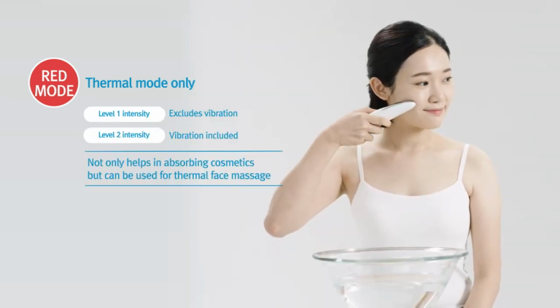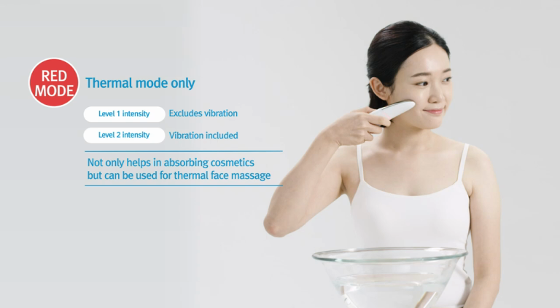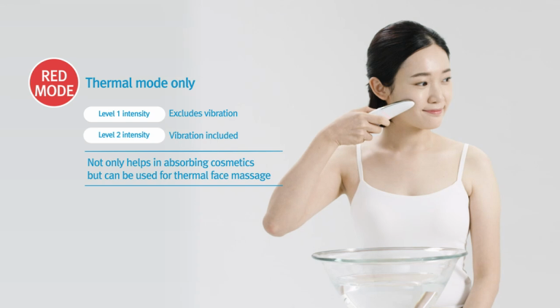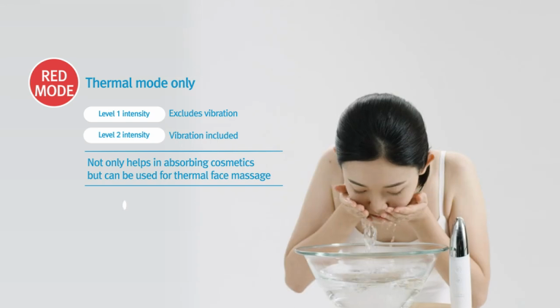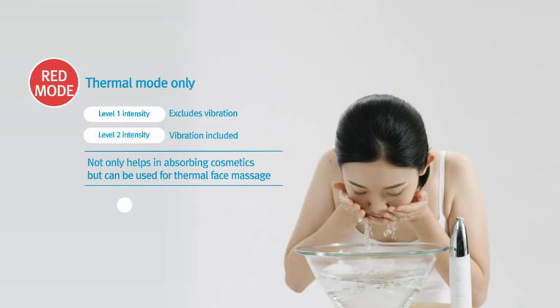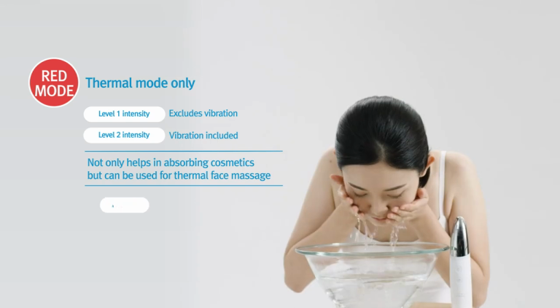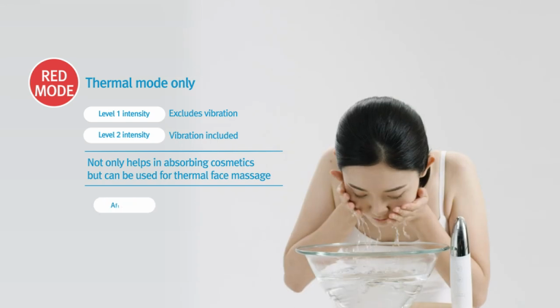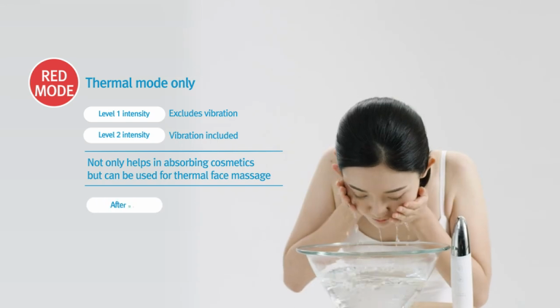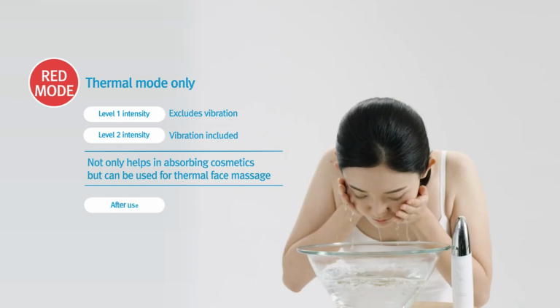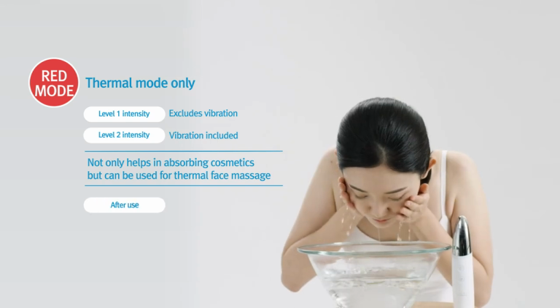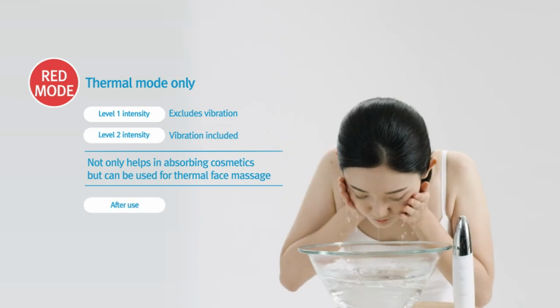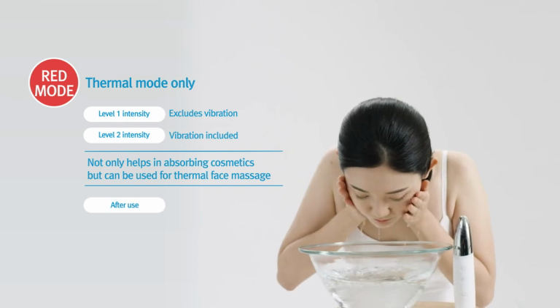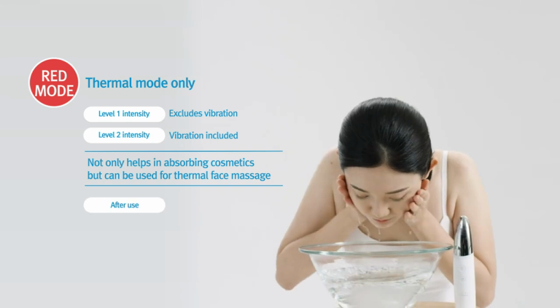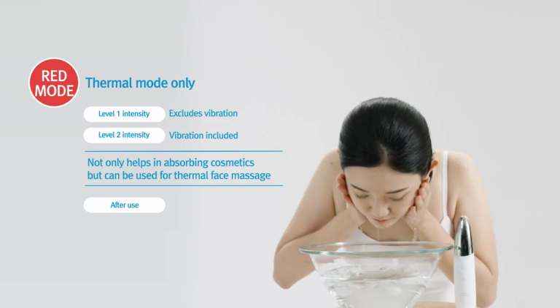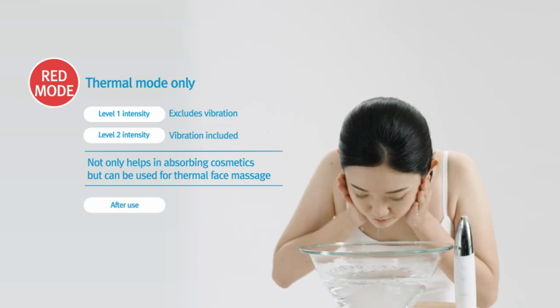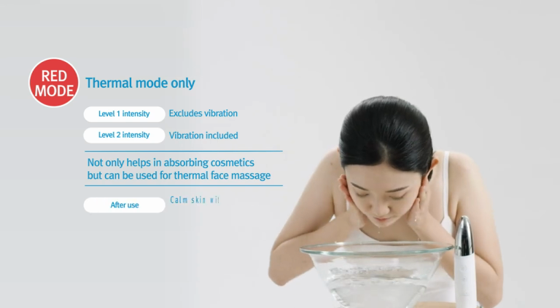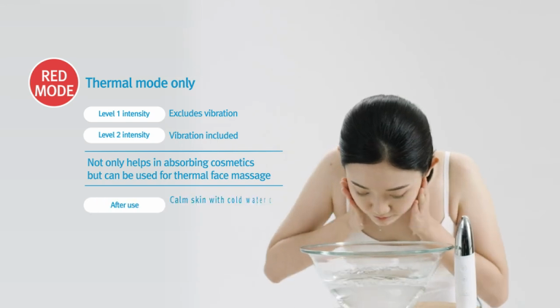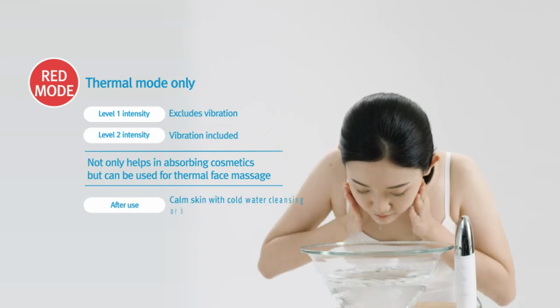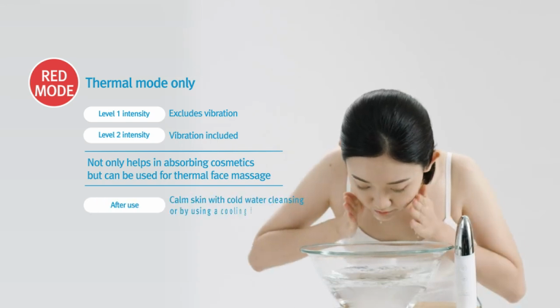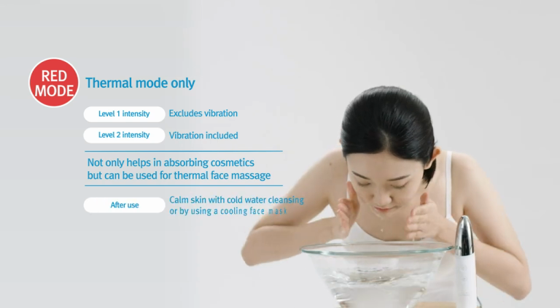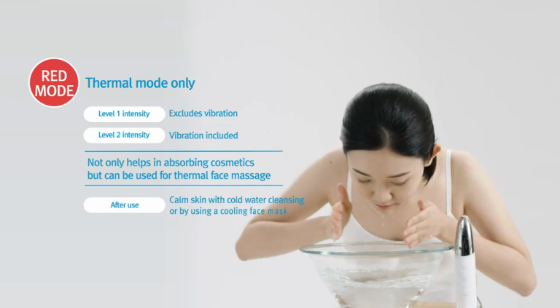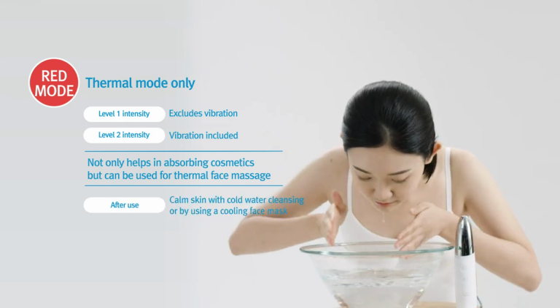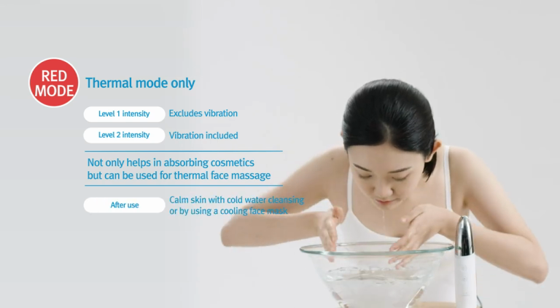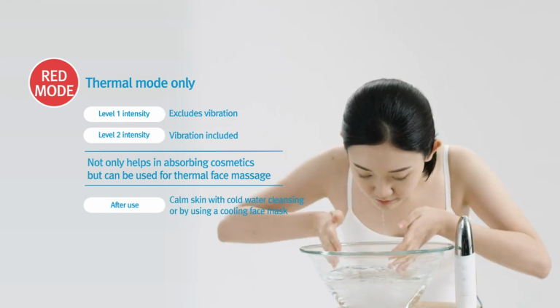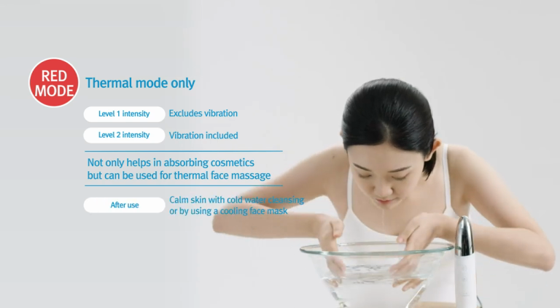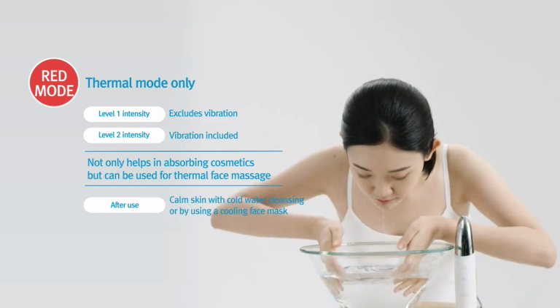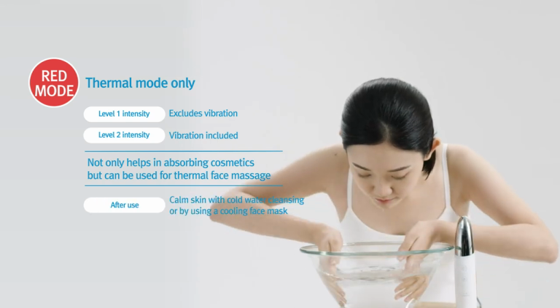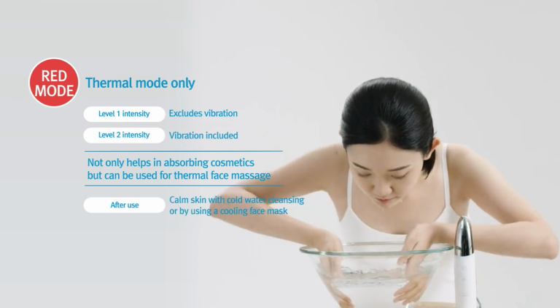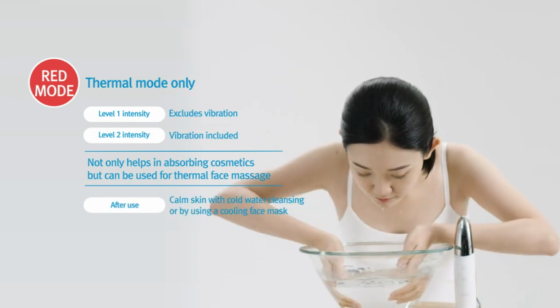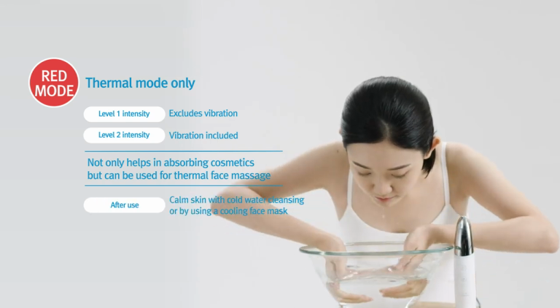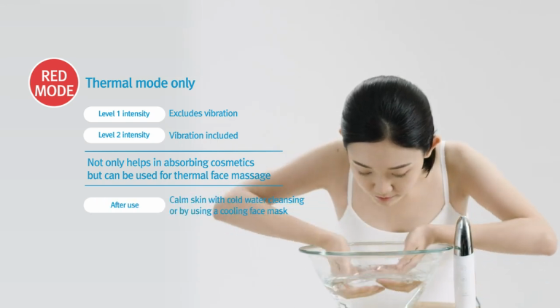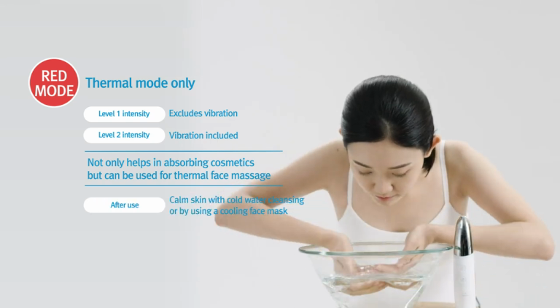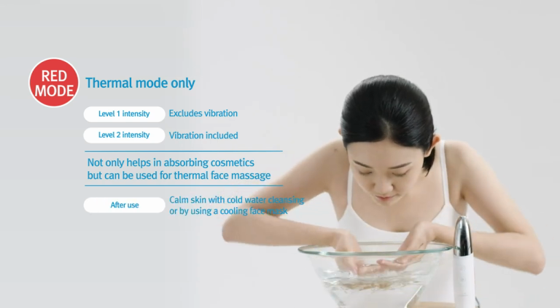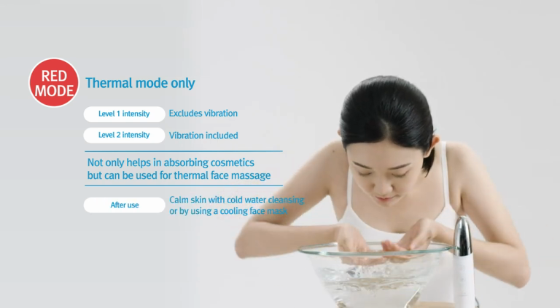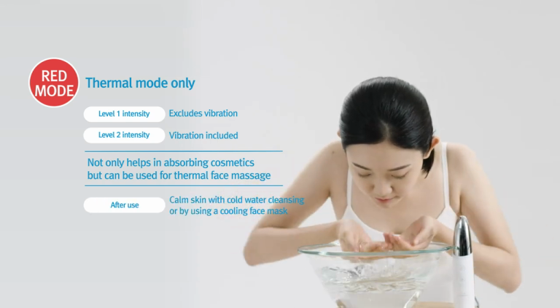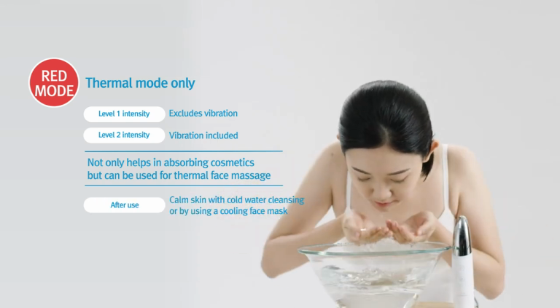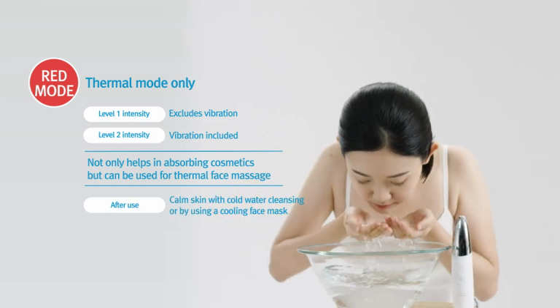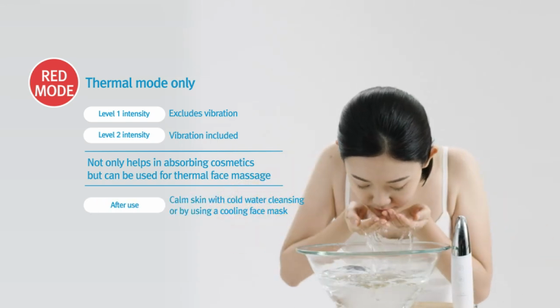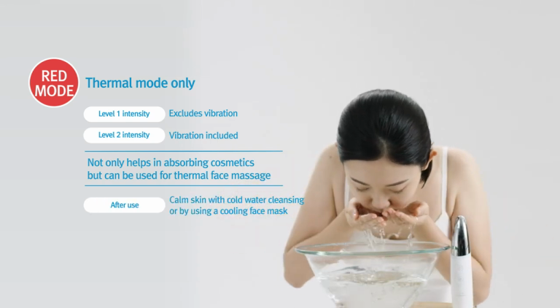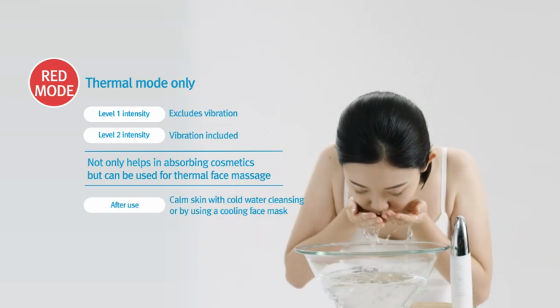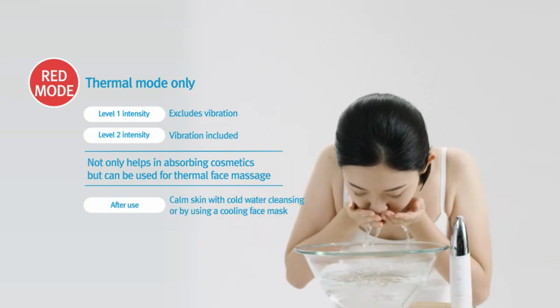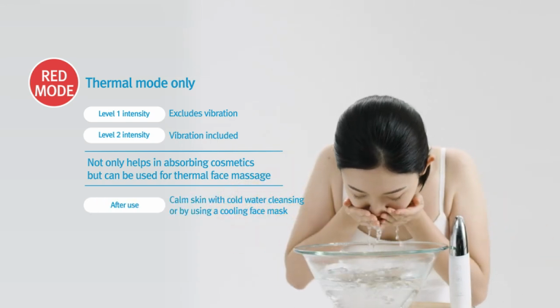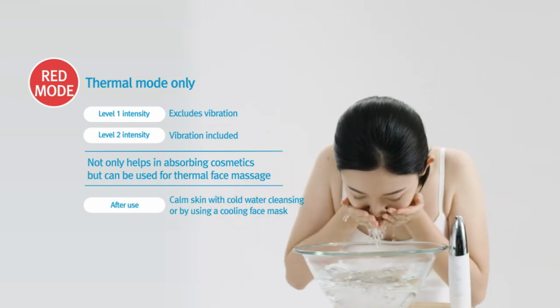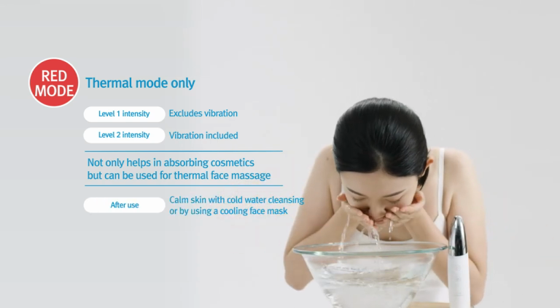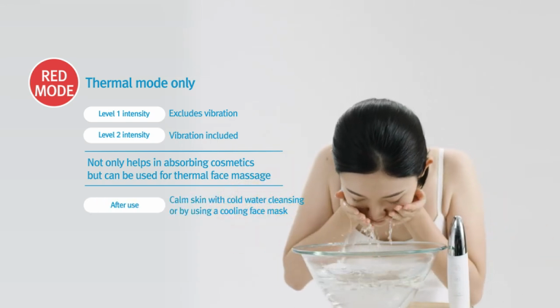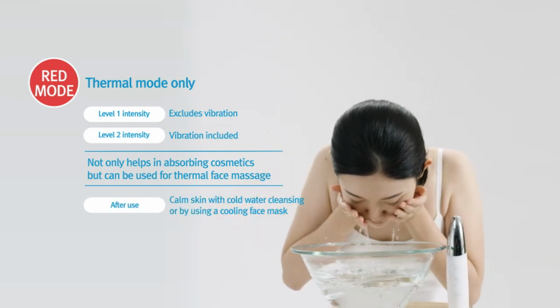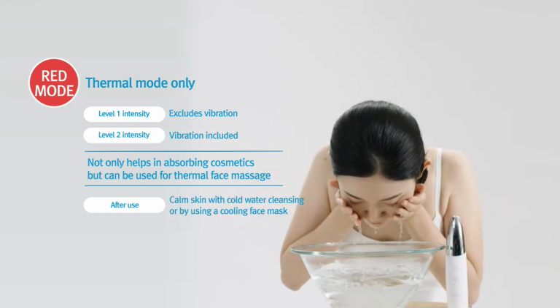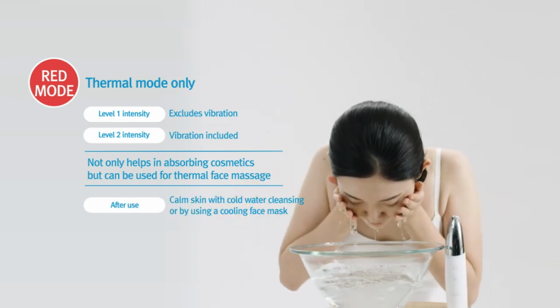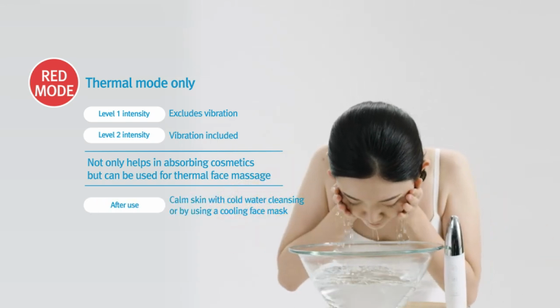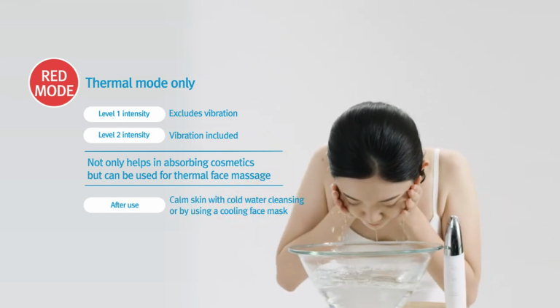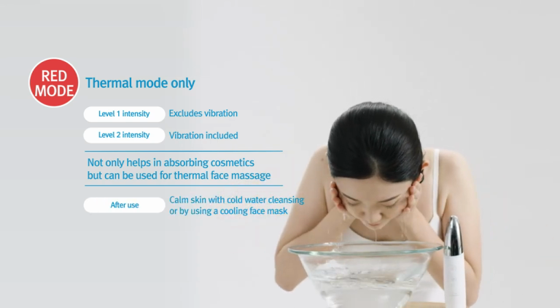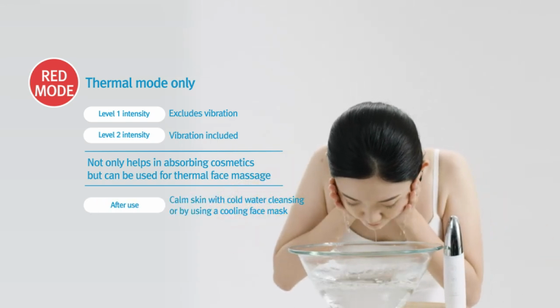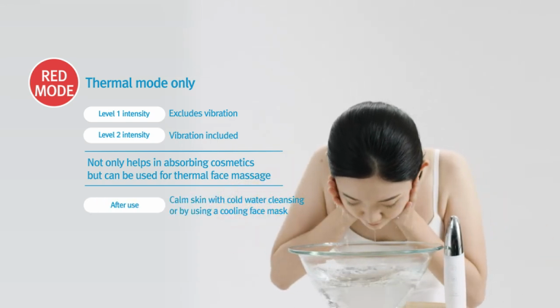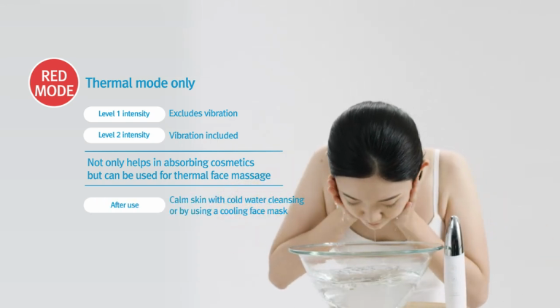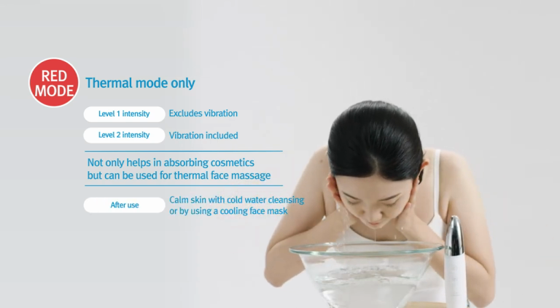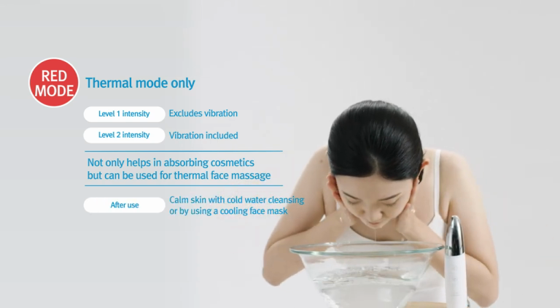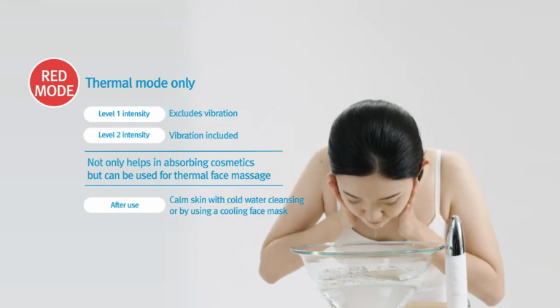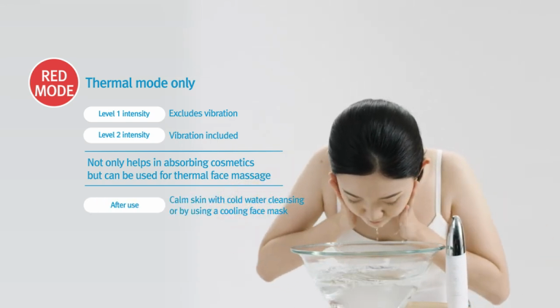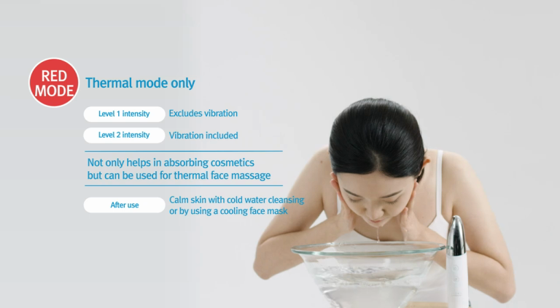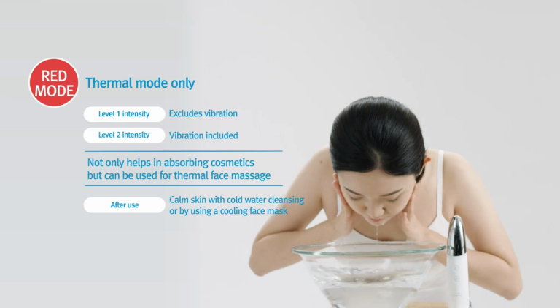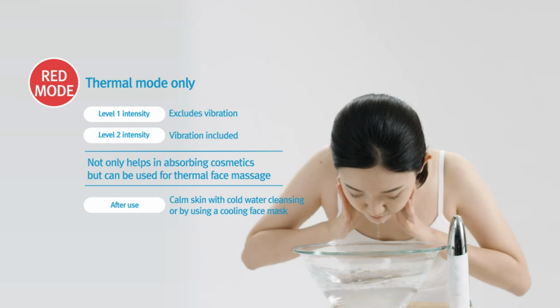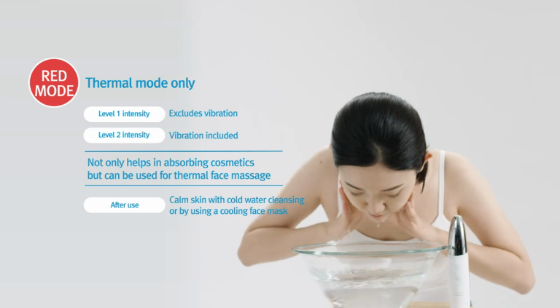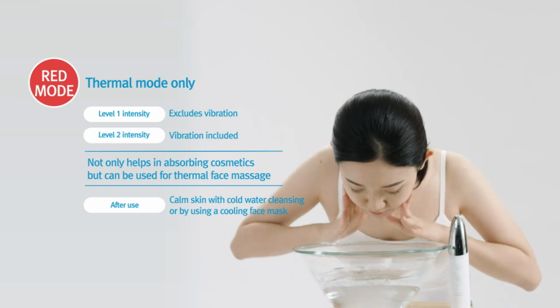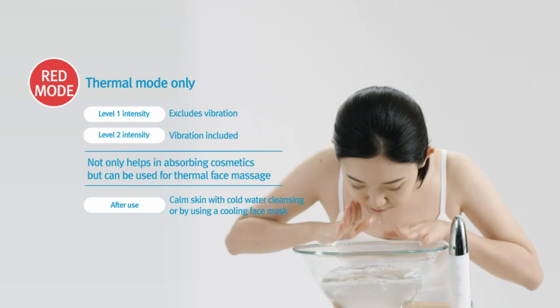After using the thermal mode, be sure to calm your skin with cold water cleansing or by using a cooling face mask.